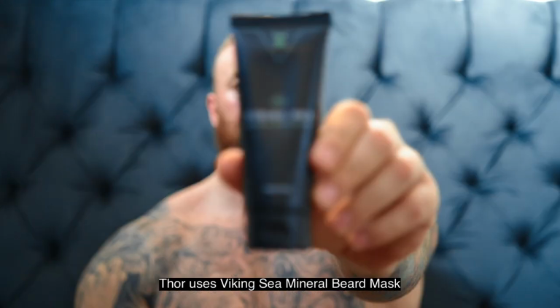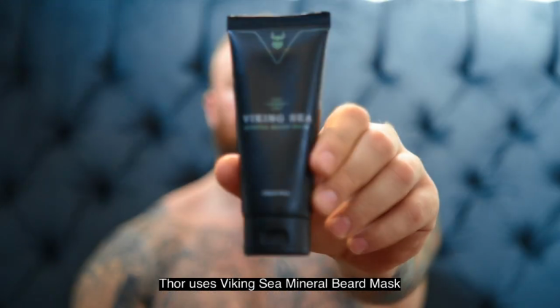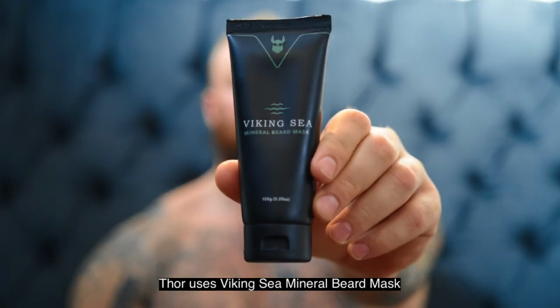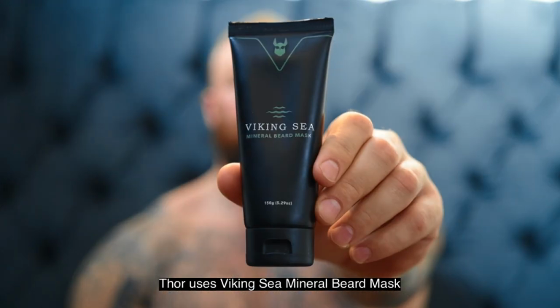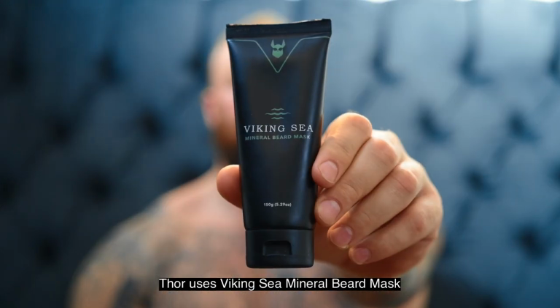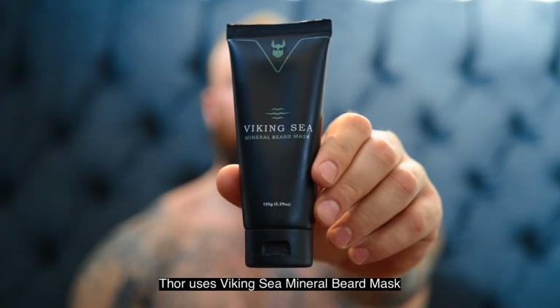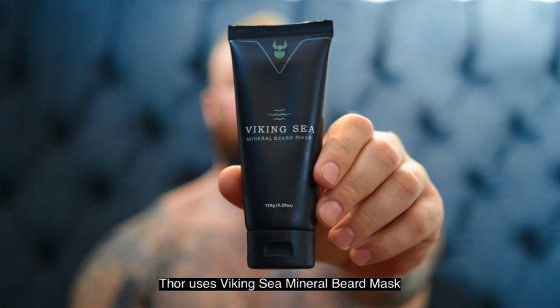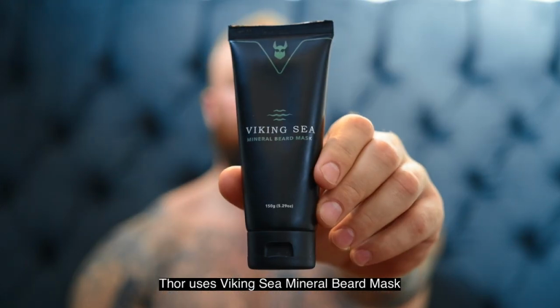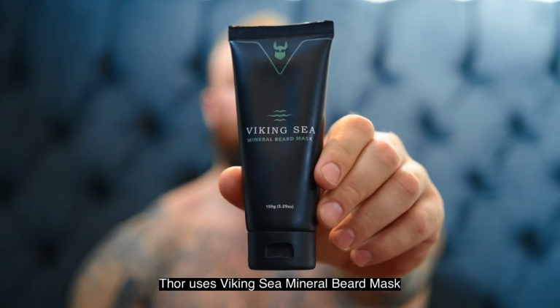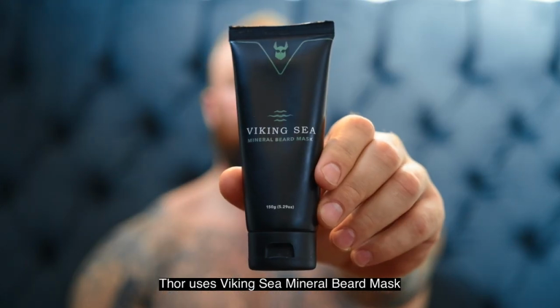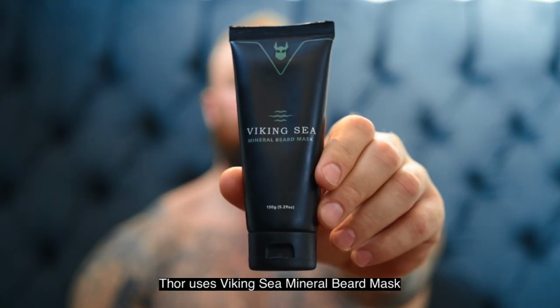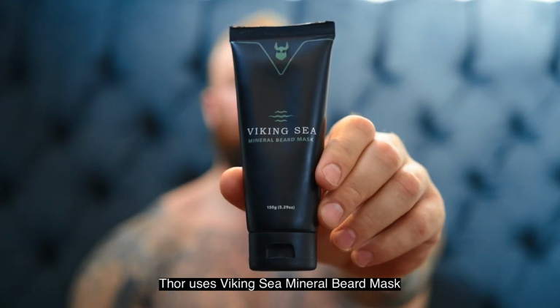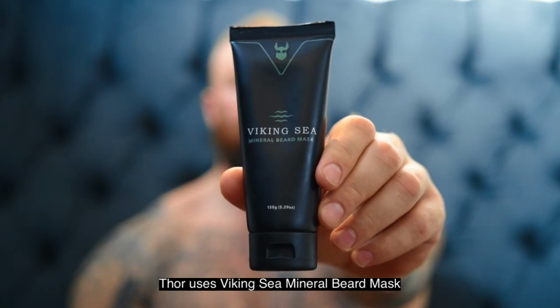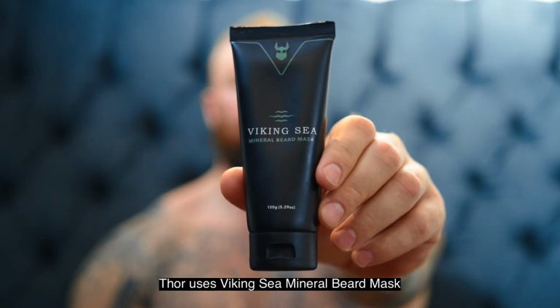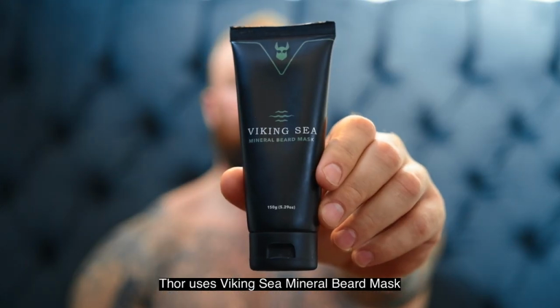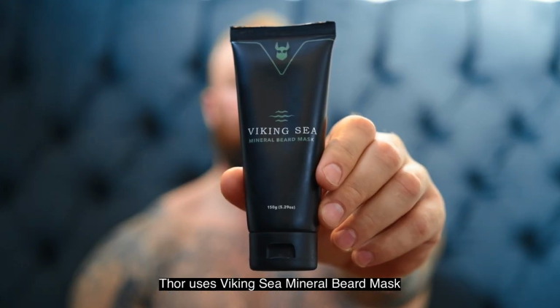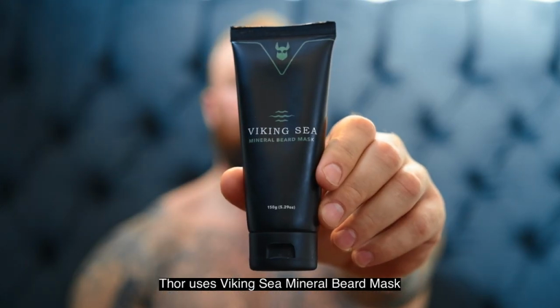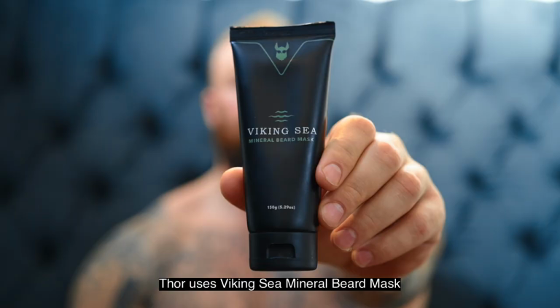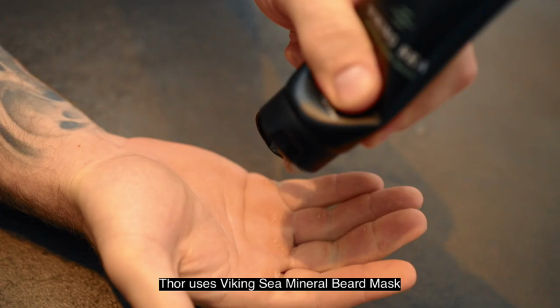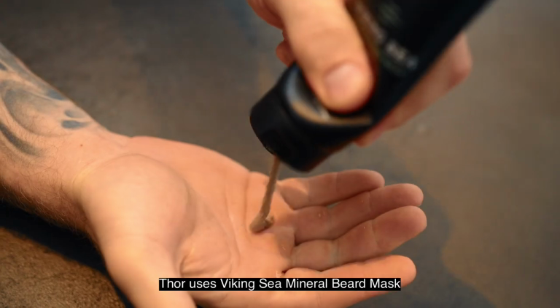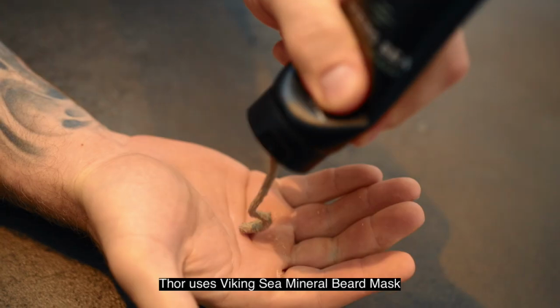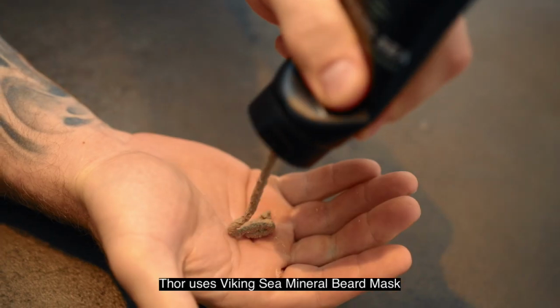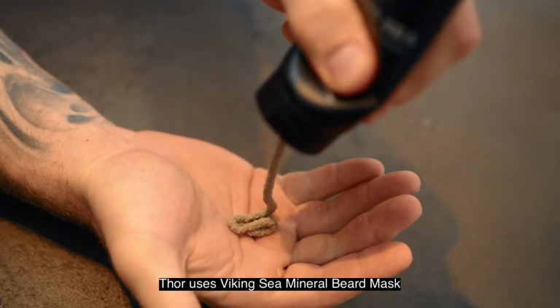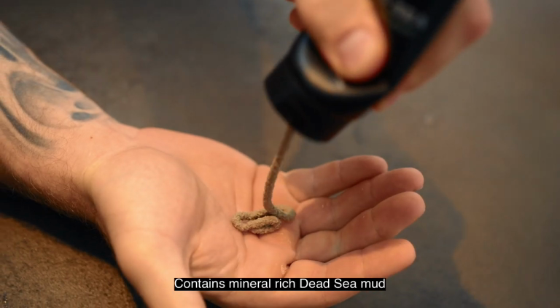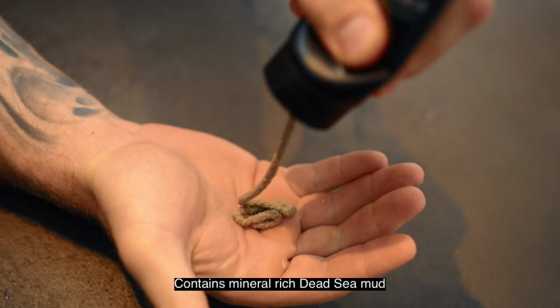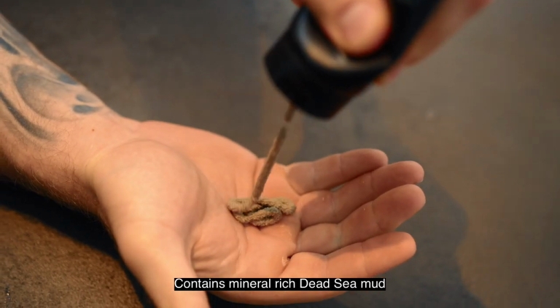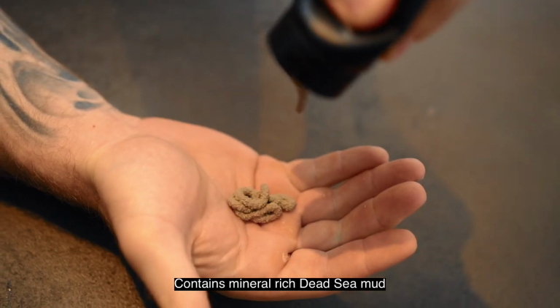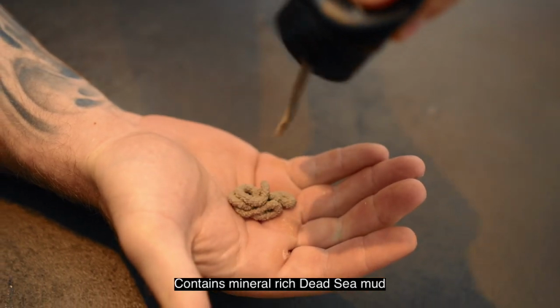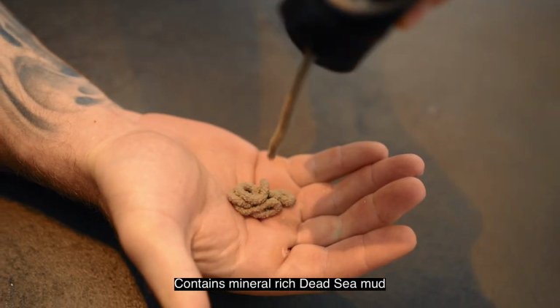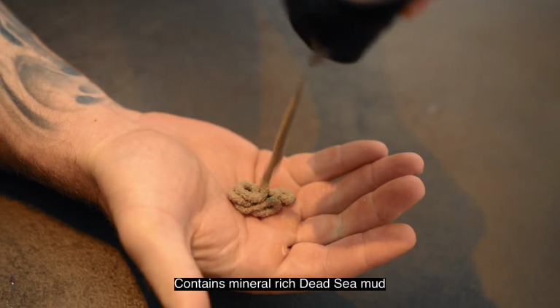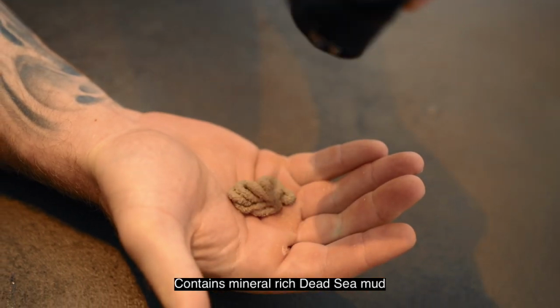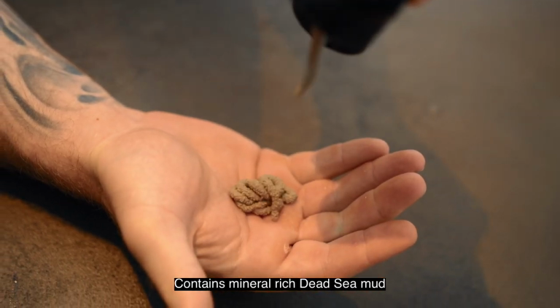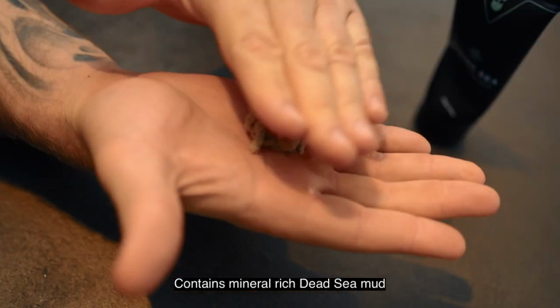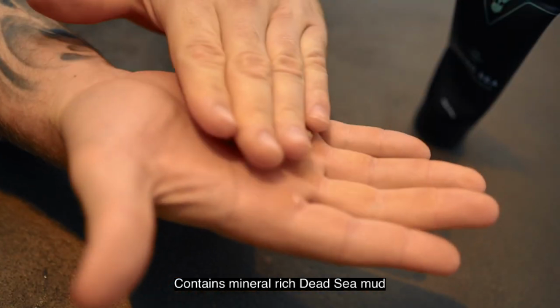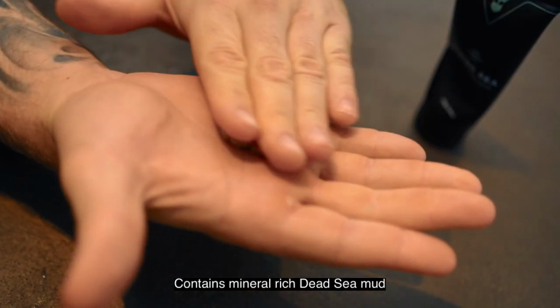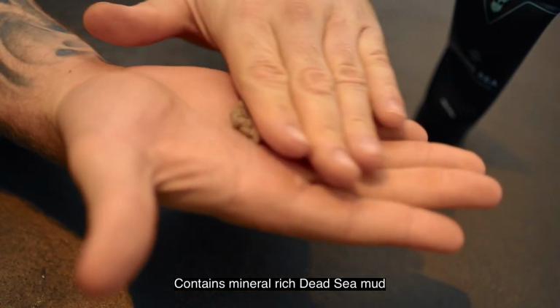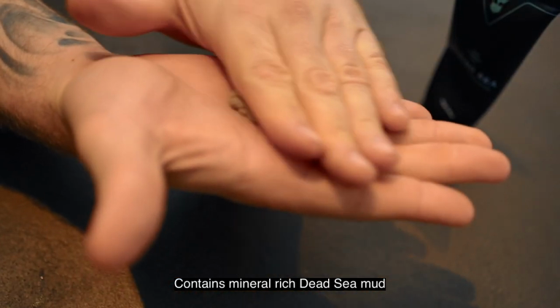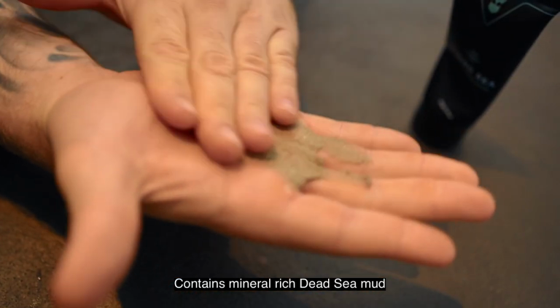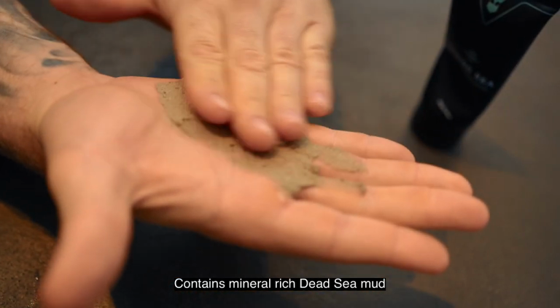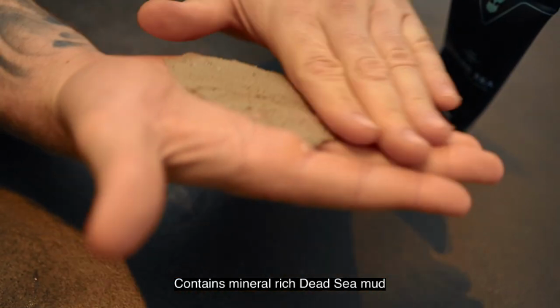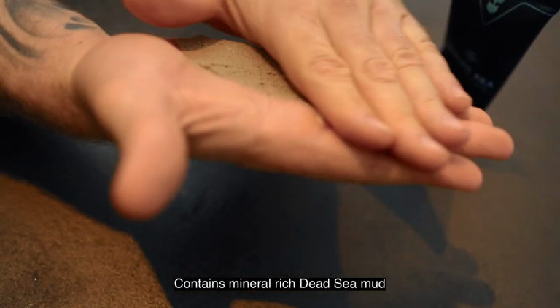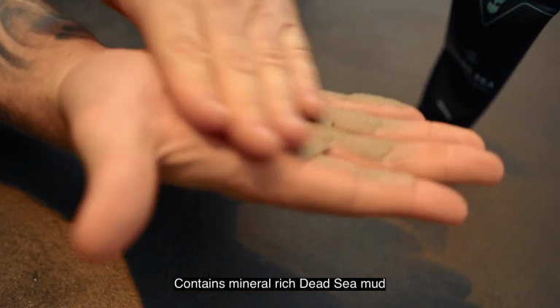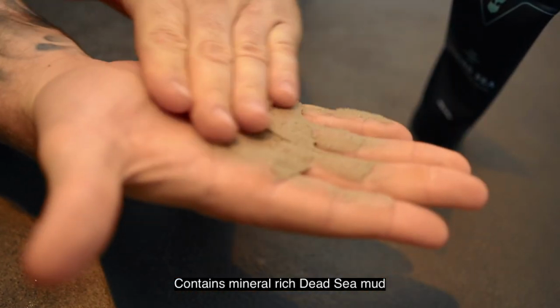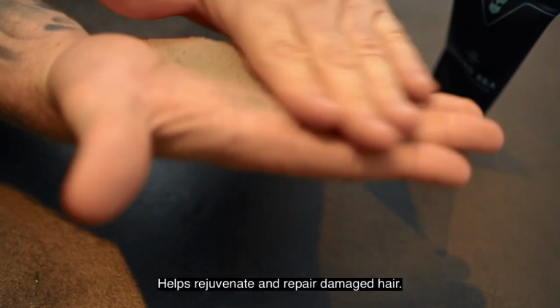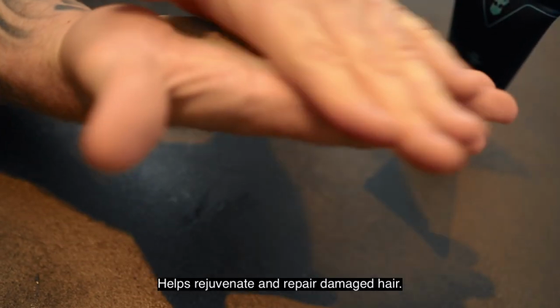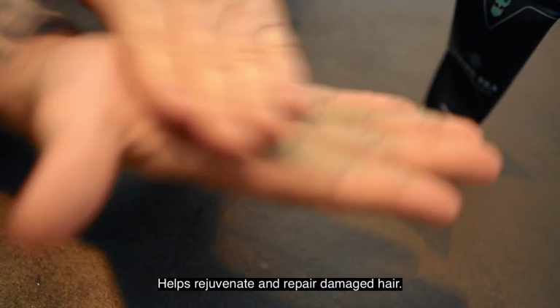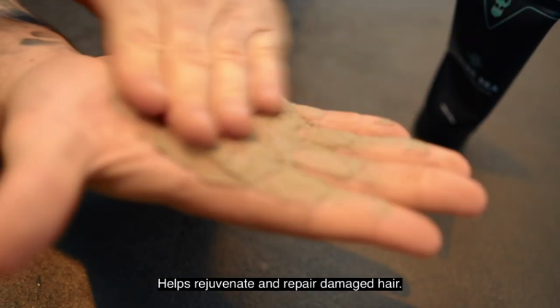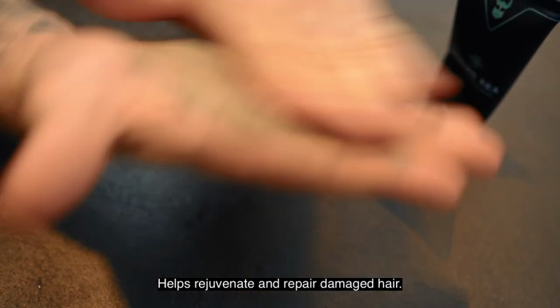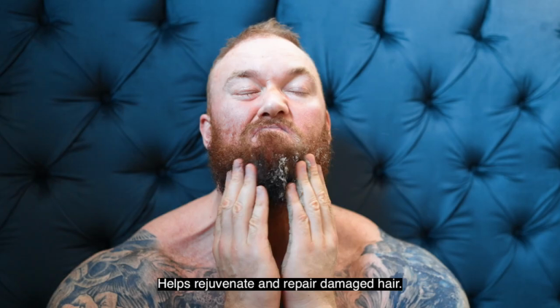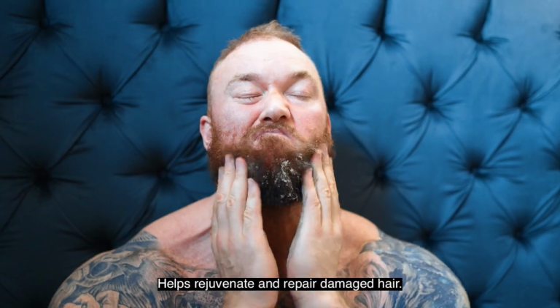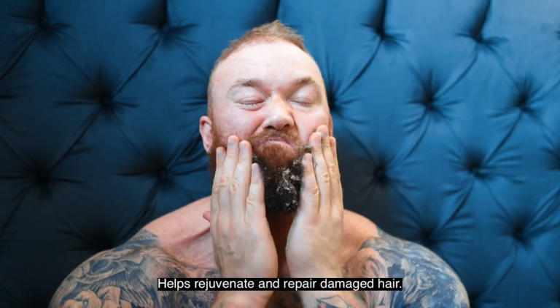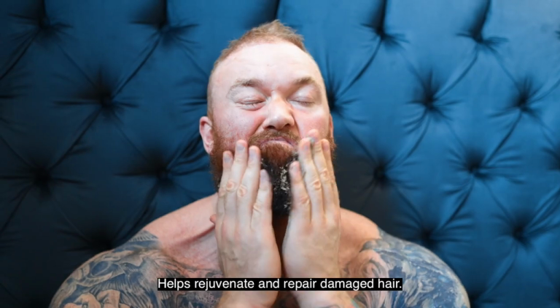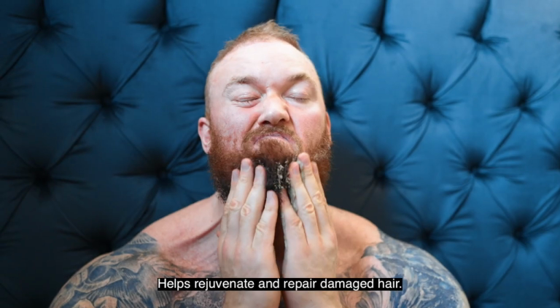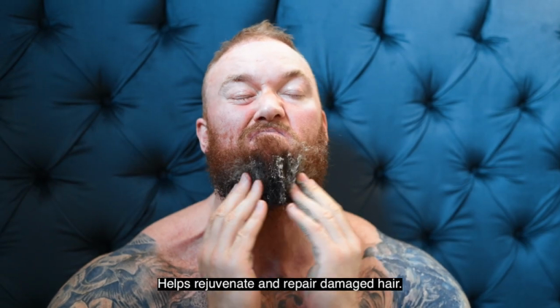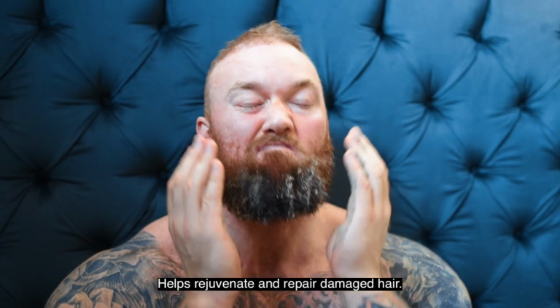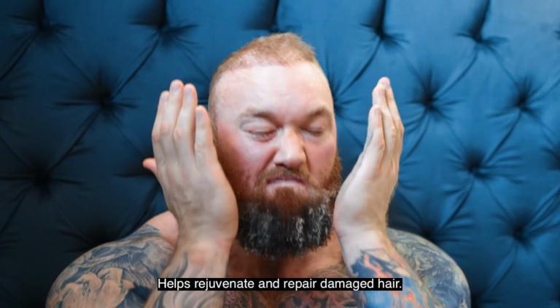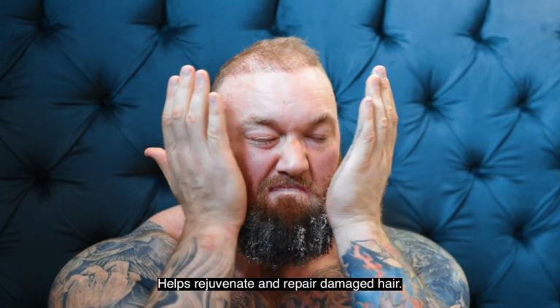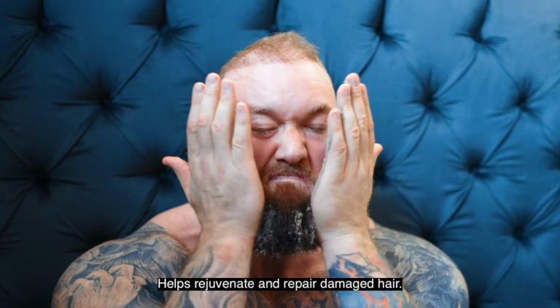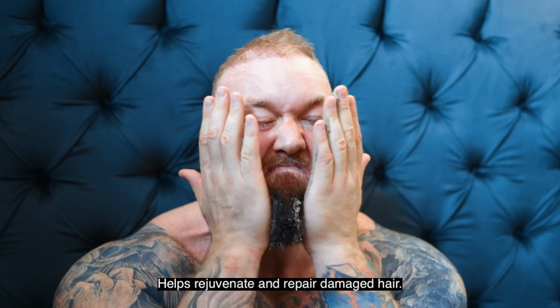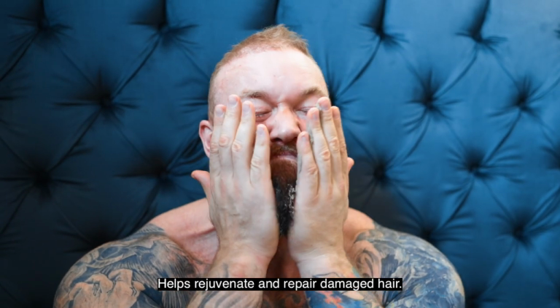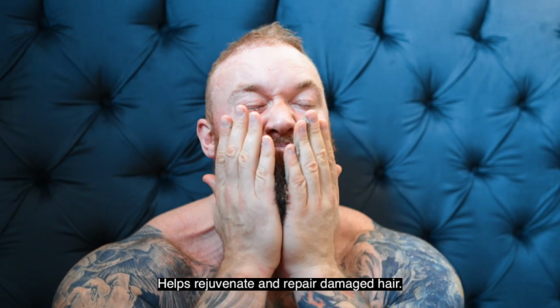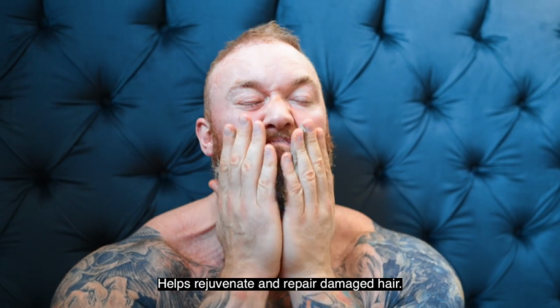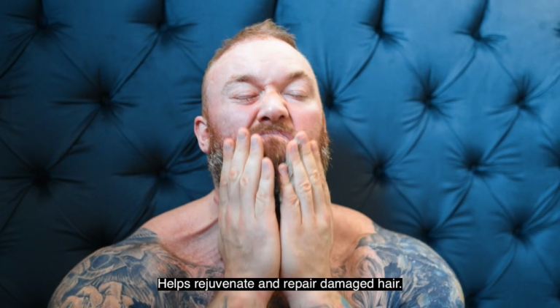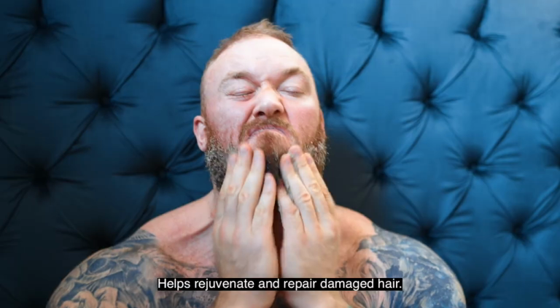Thor uses Viking Sea Mineral Beard Mask. Contains mineral-rich Dead Sea Blood. Helps rejuvenate and repair damaged hair.